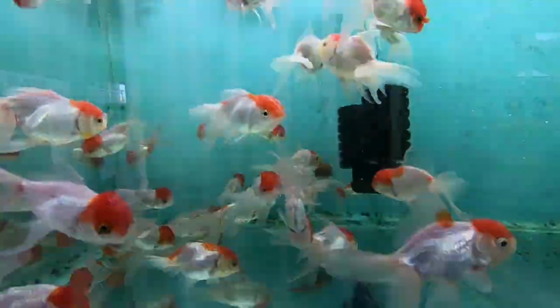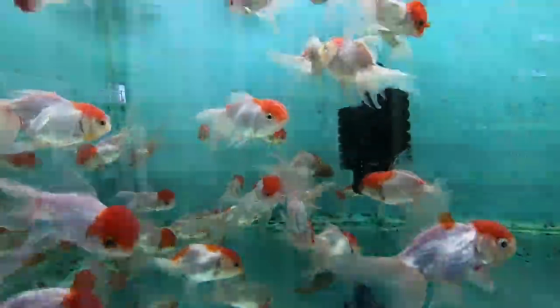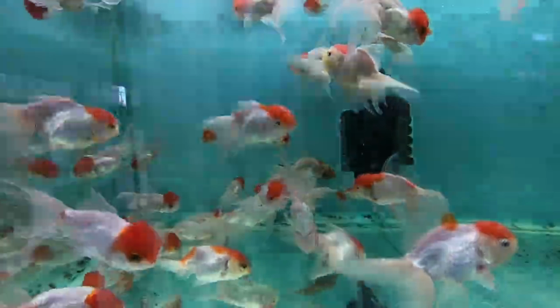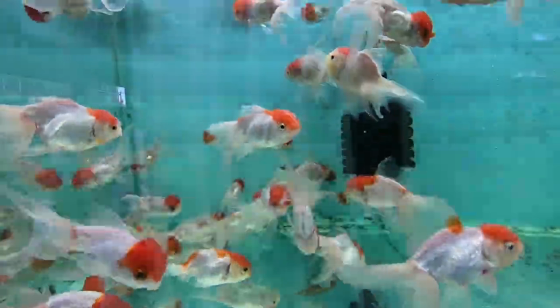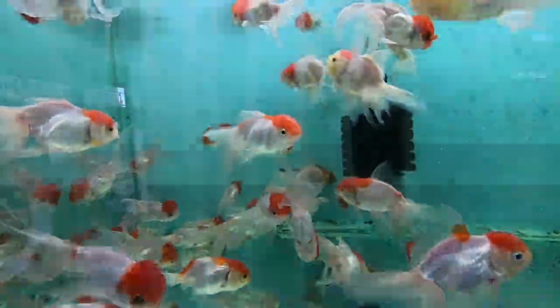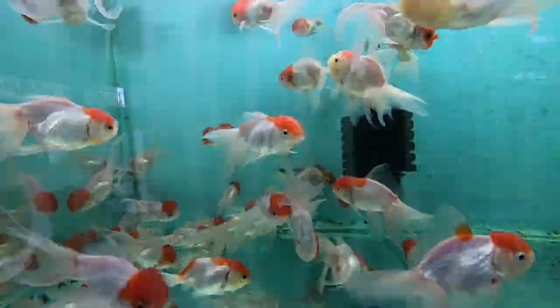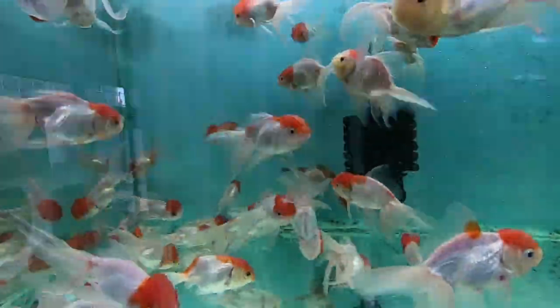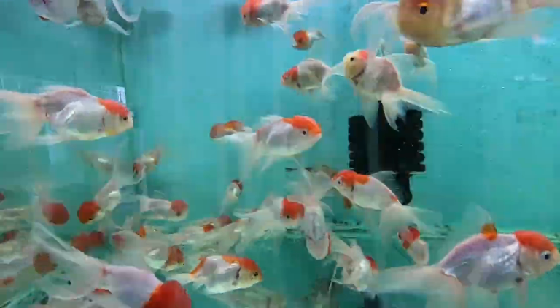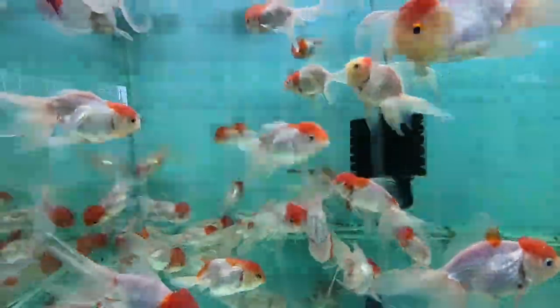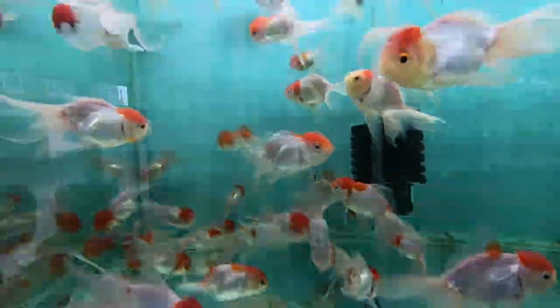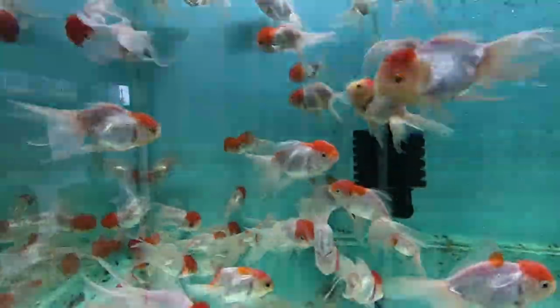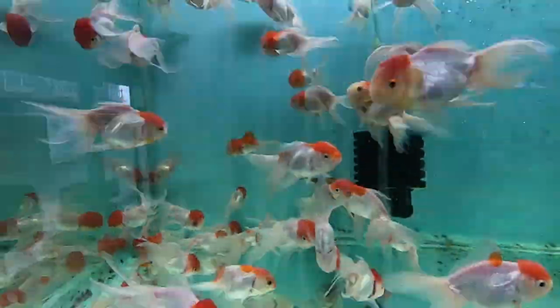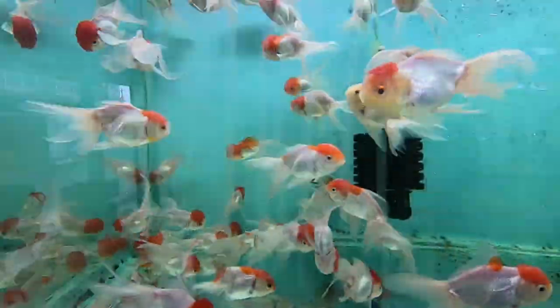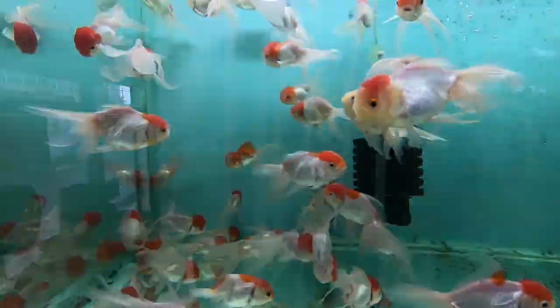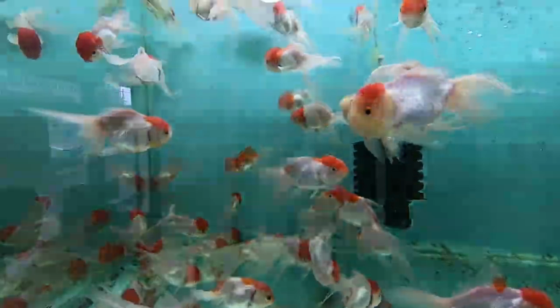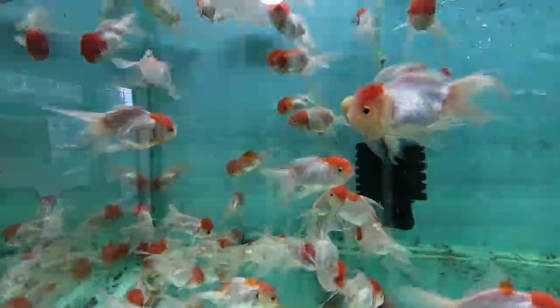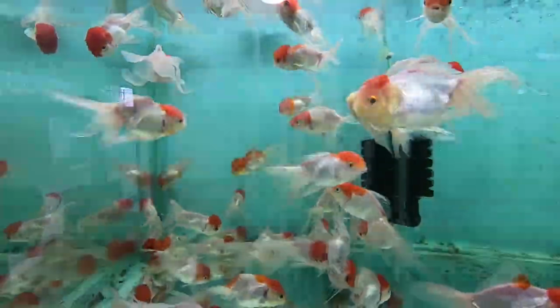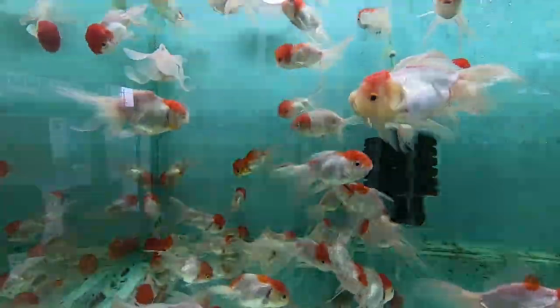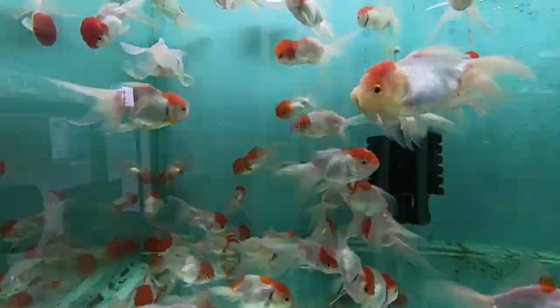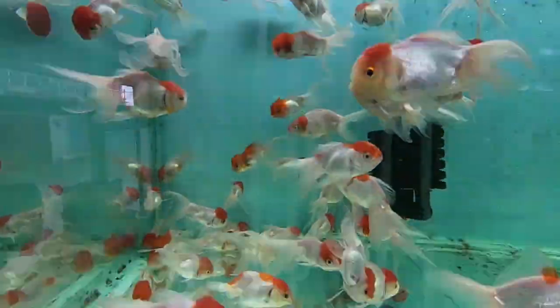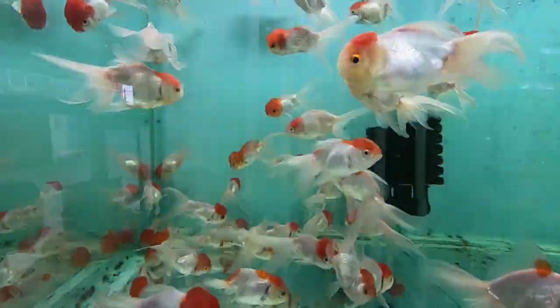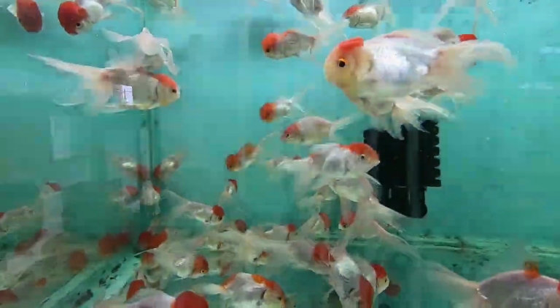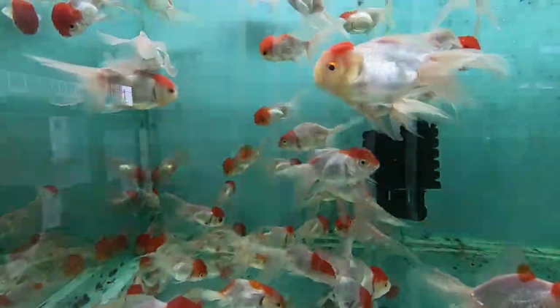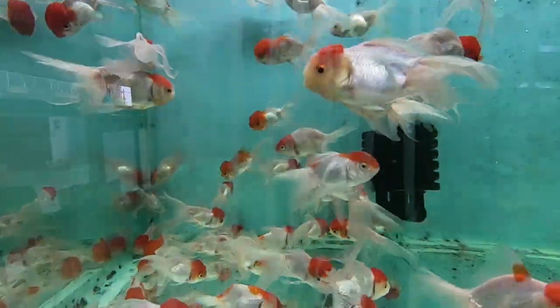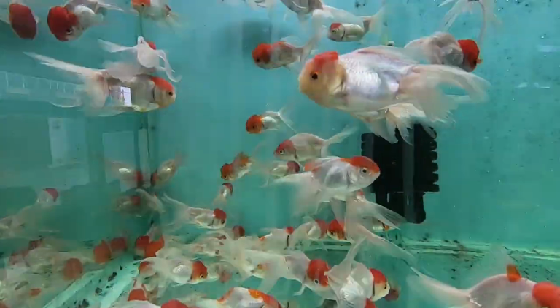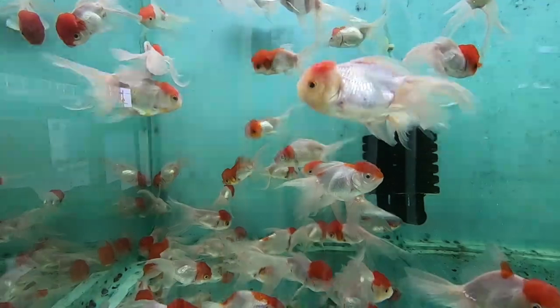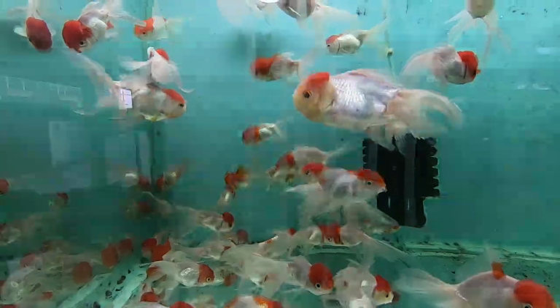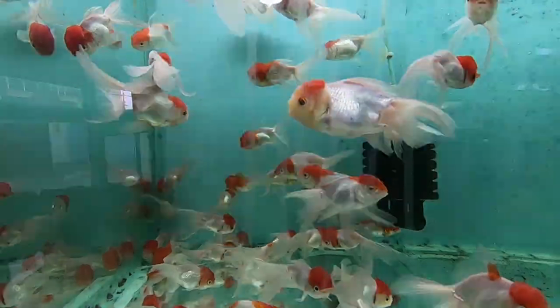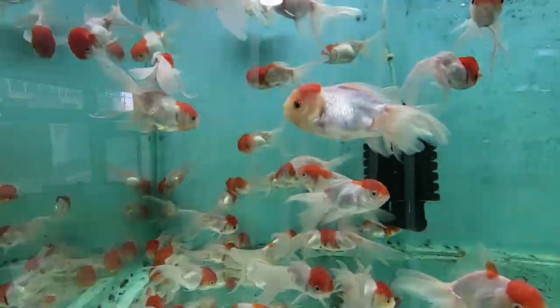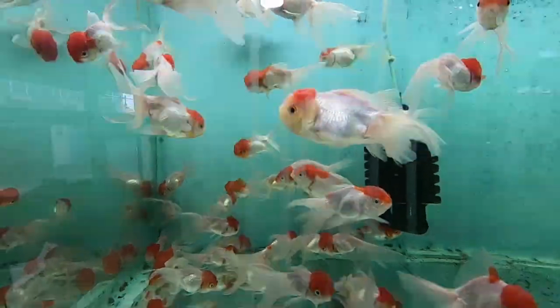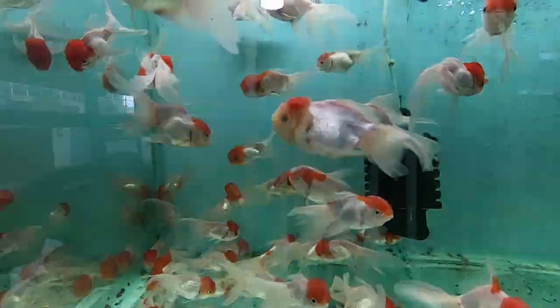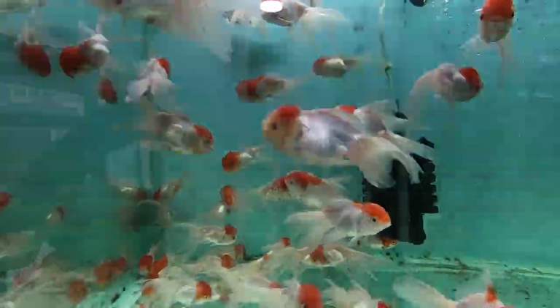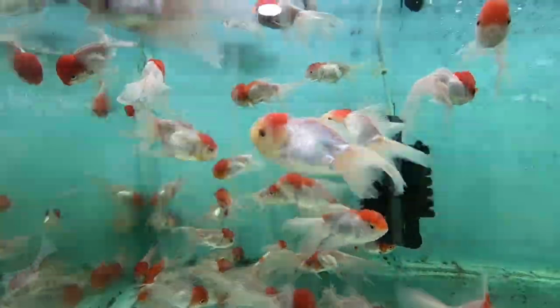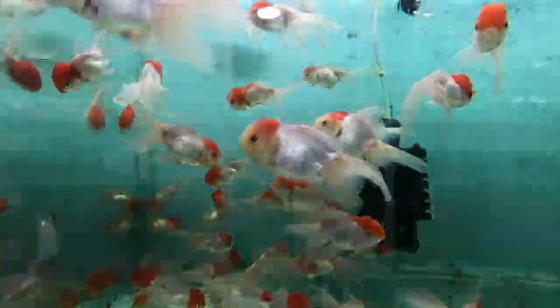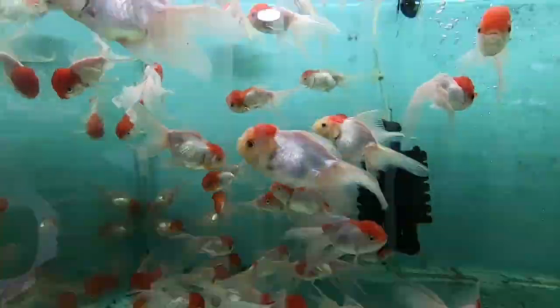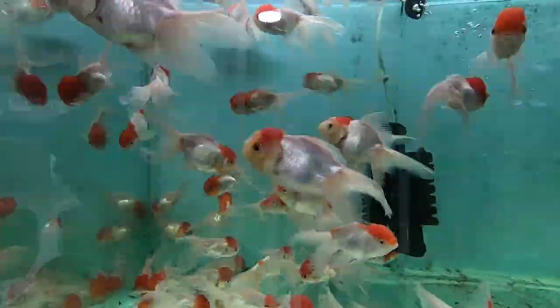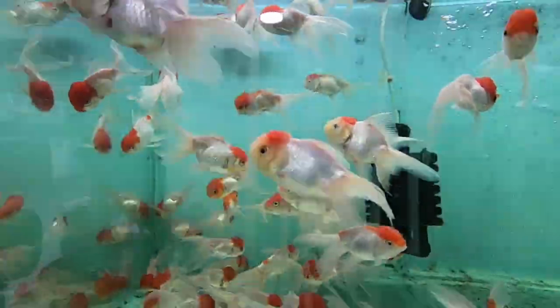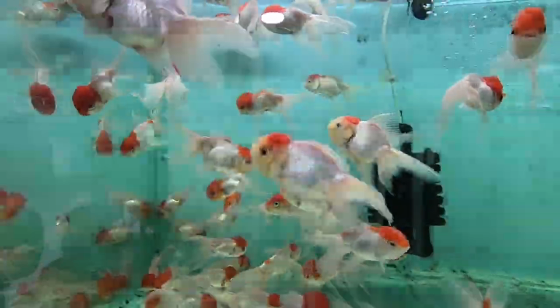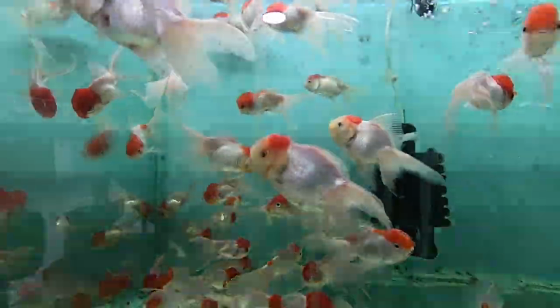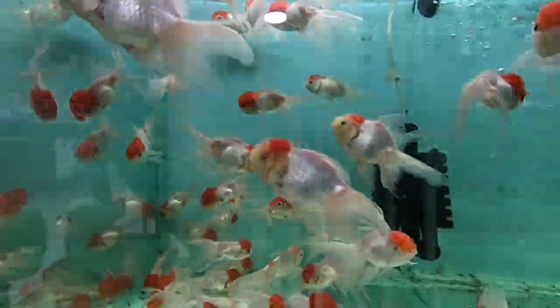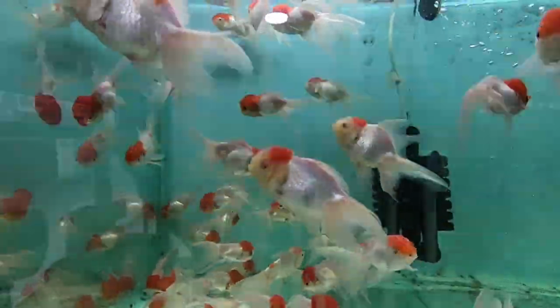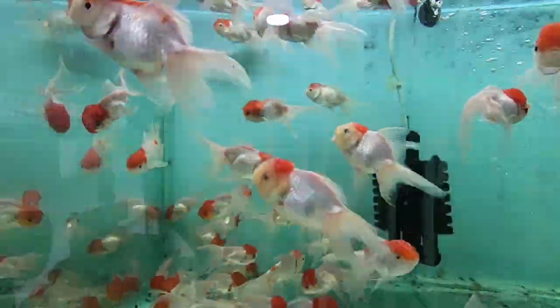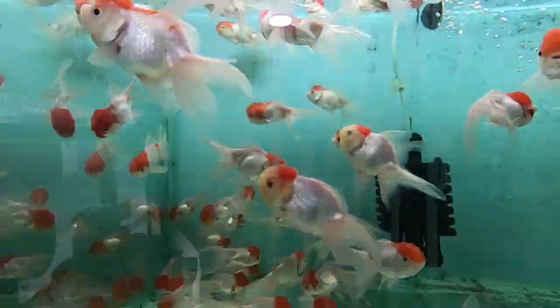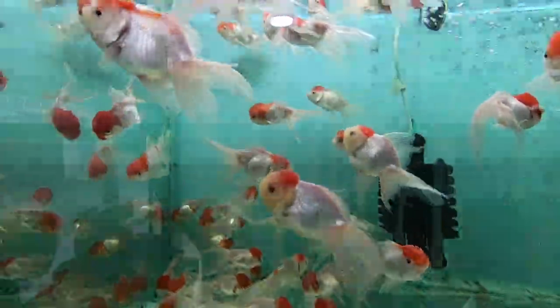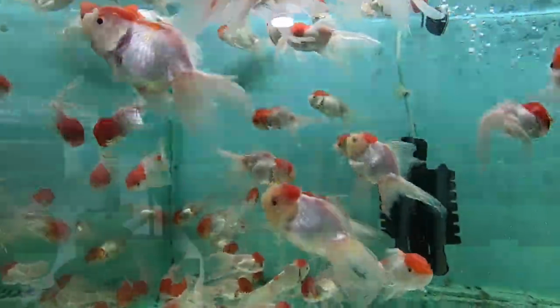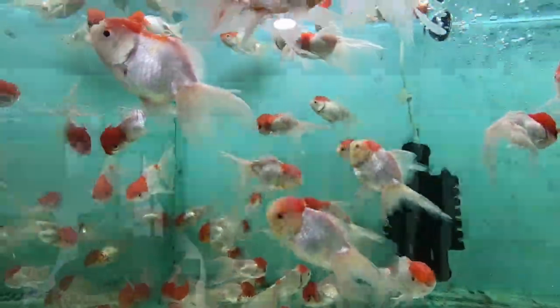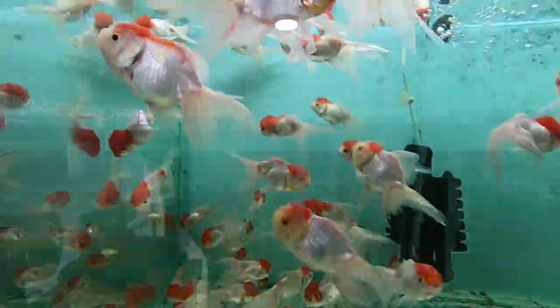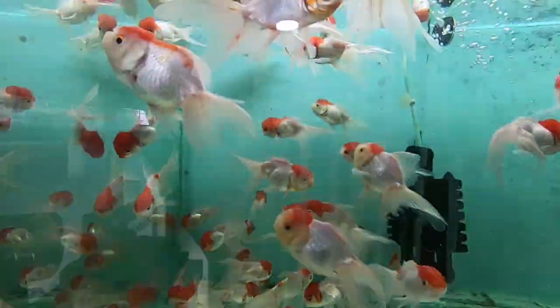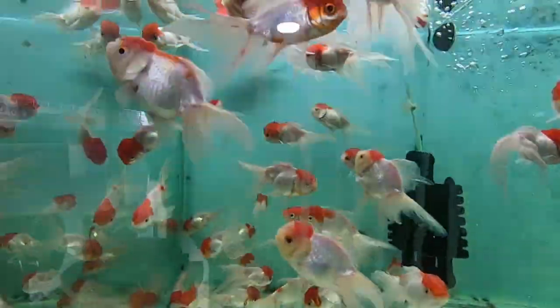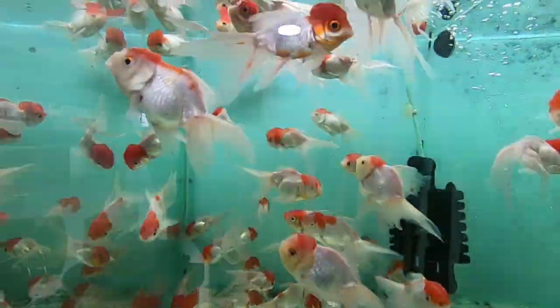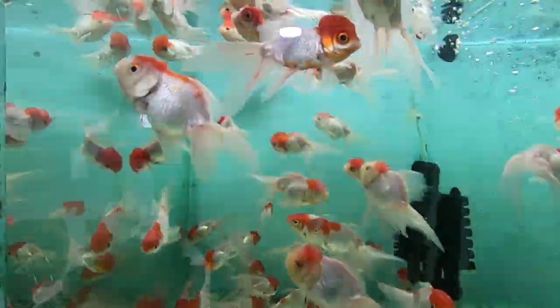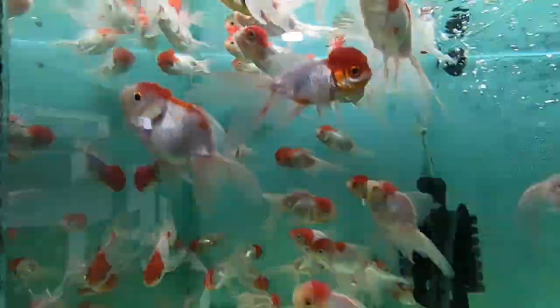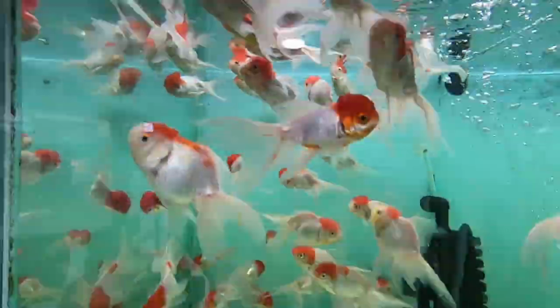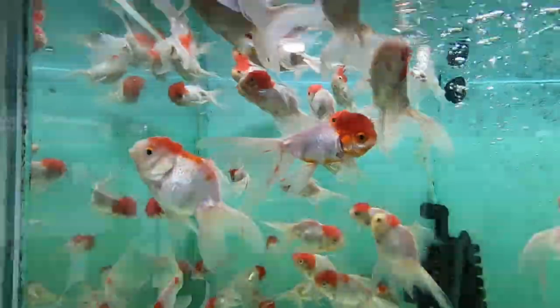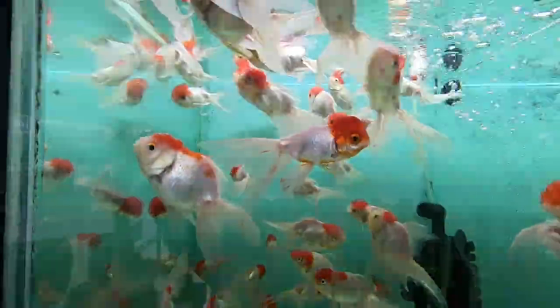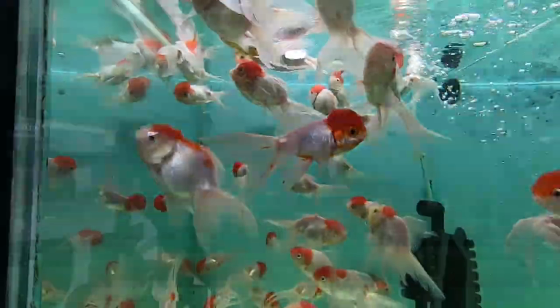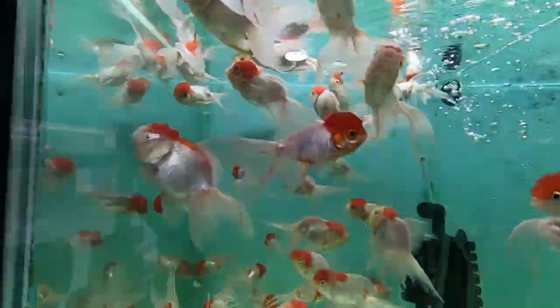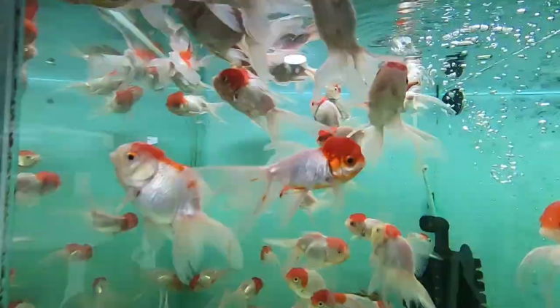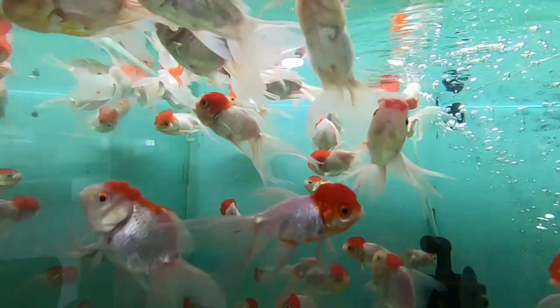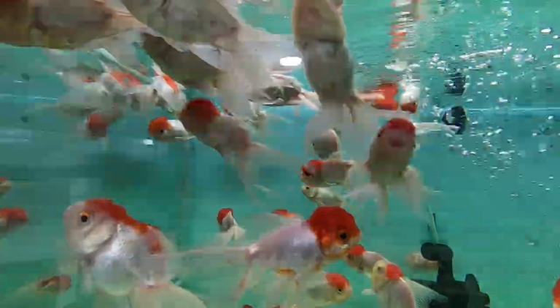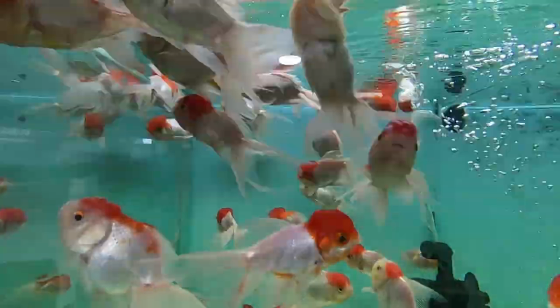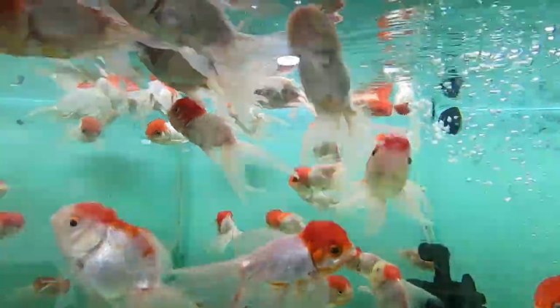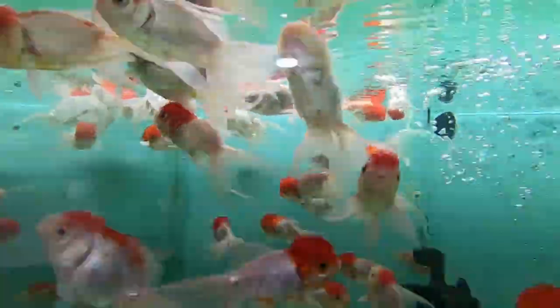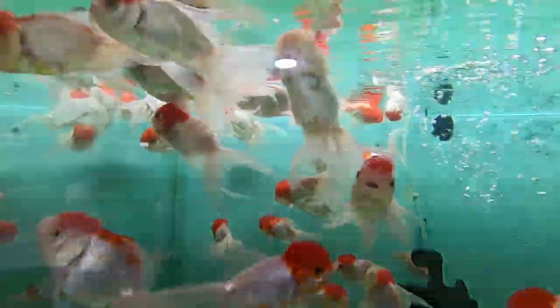Hey guys, welcome to Aquatic Art. This is a stock update on 23rd September. These are the redcaps.